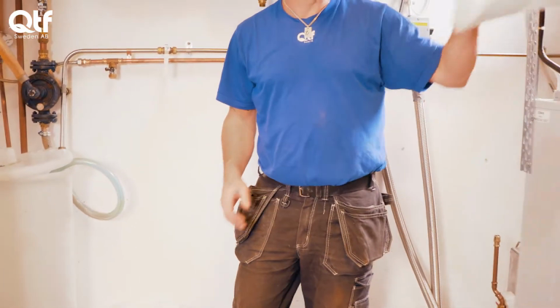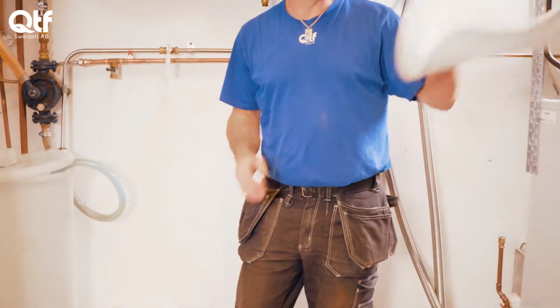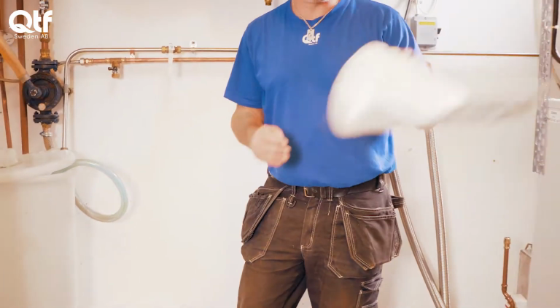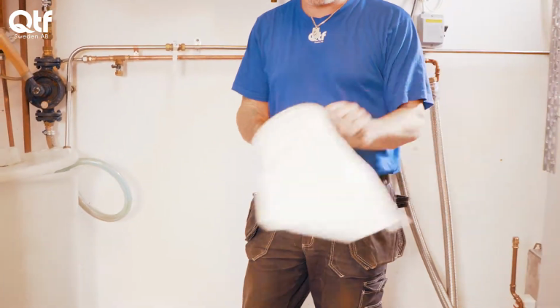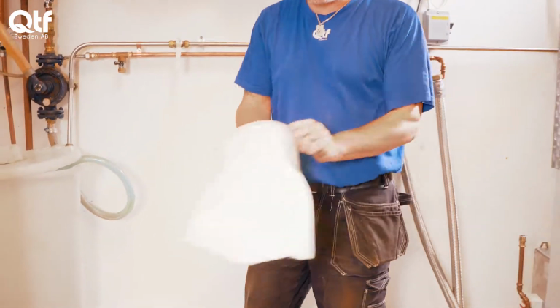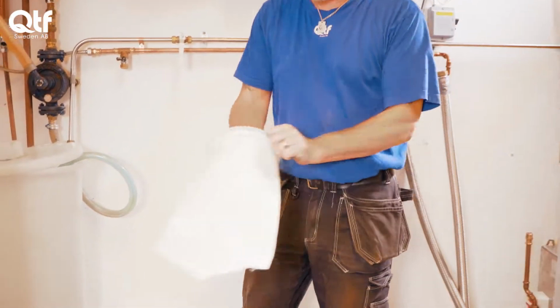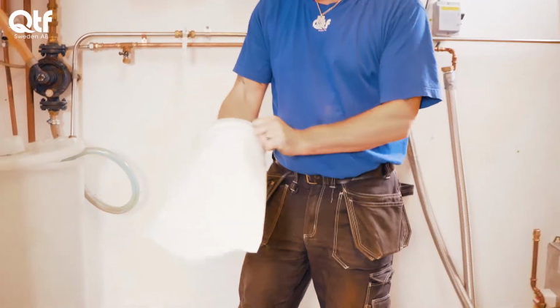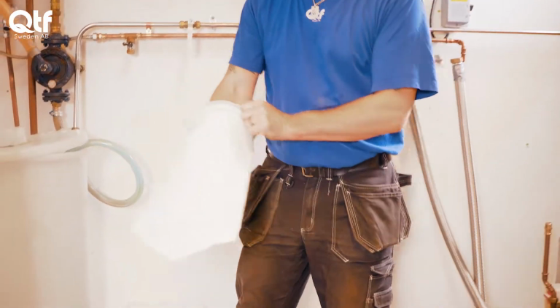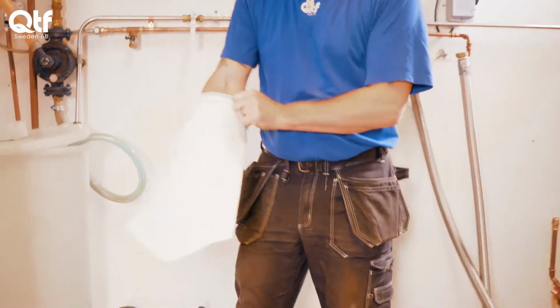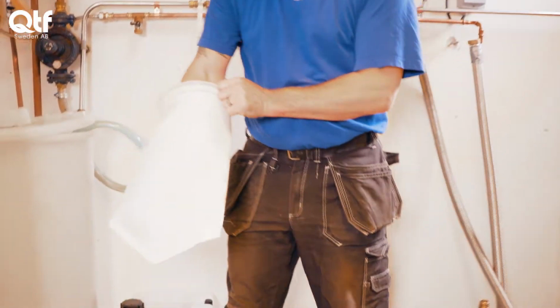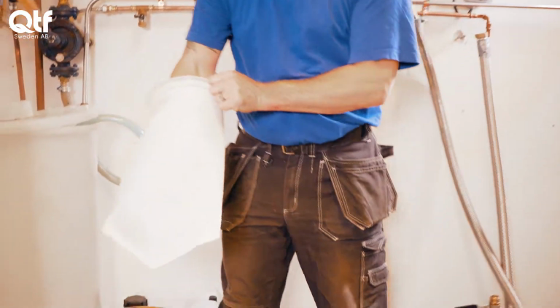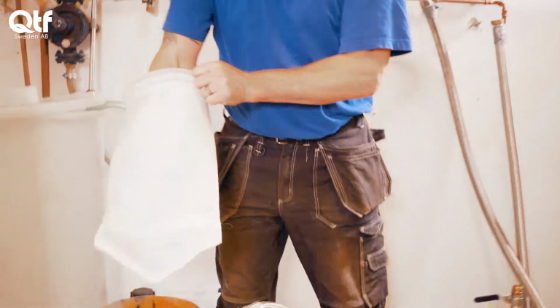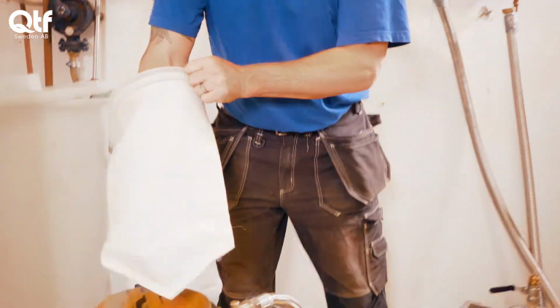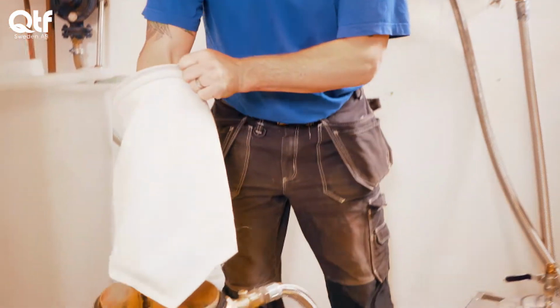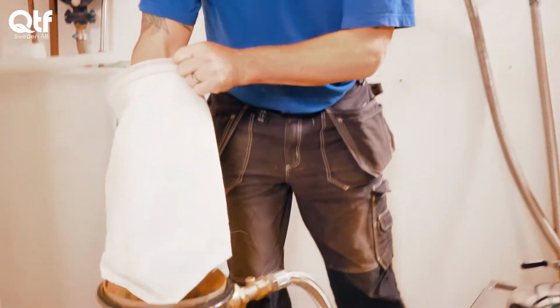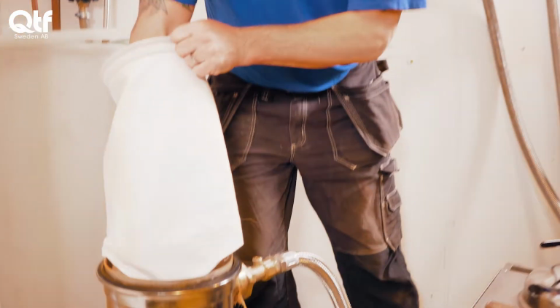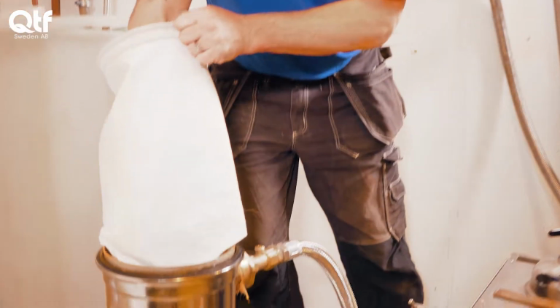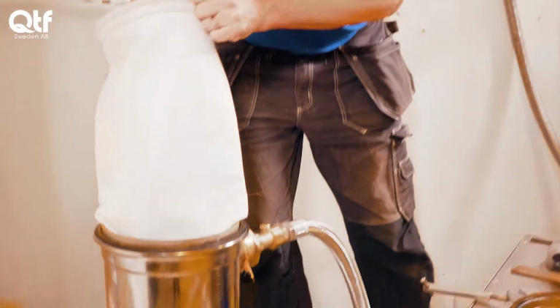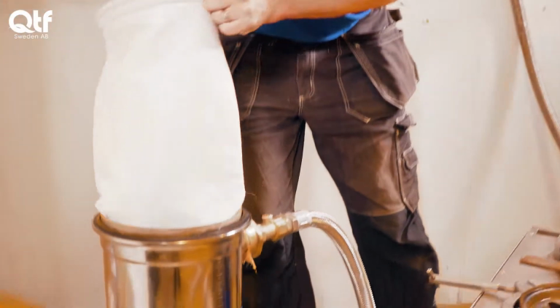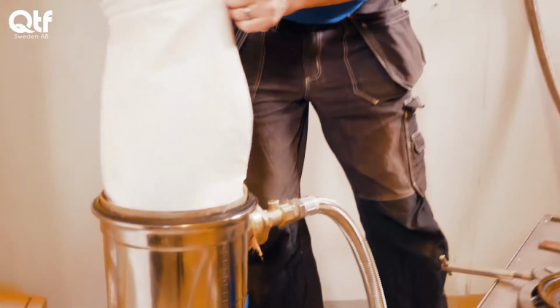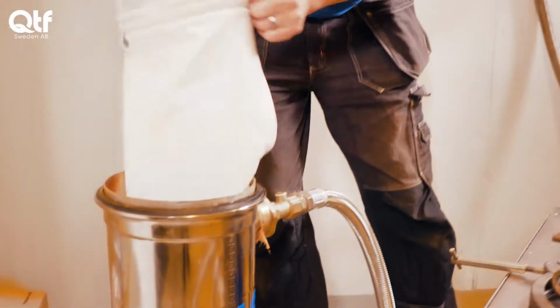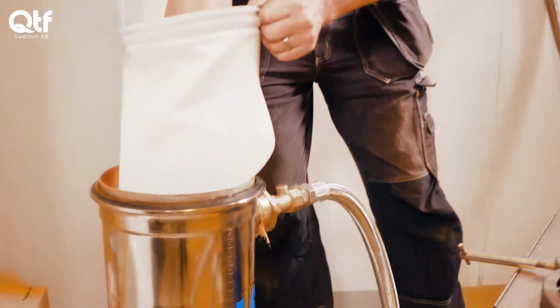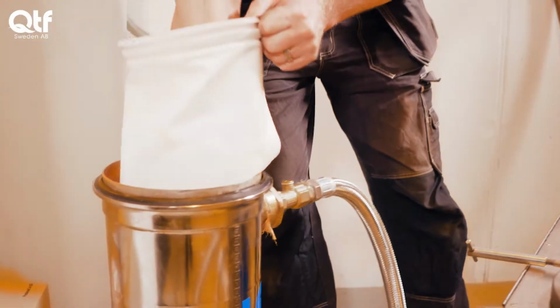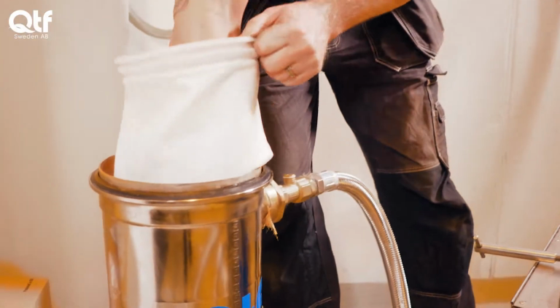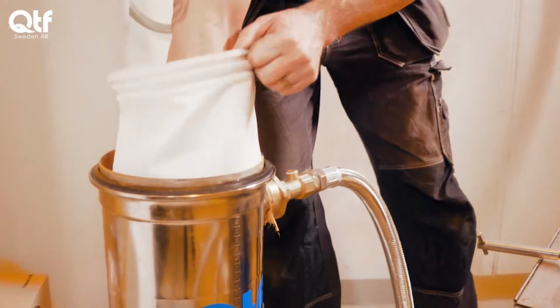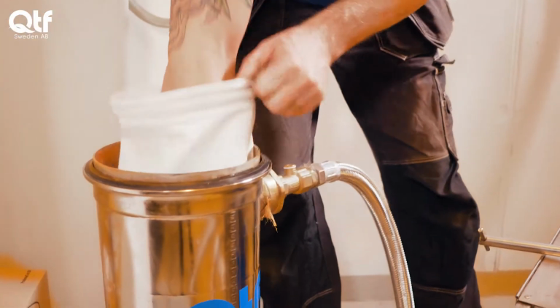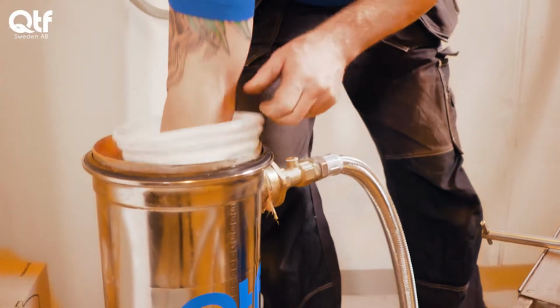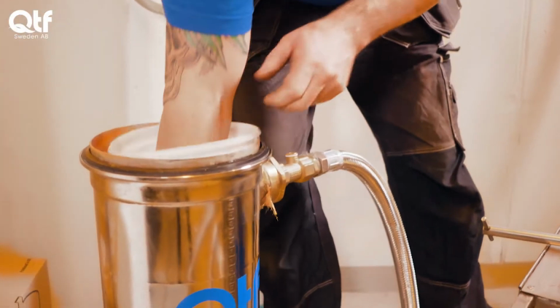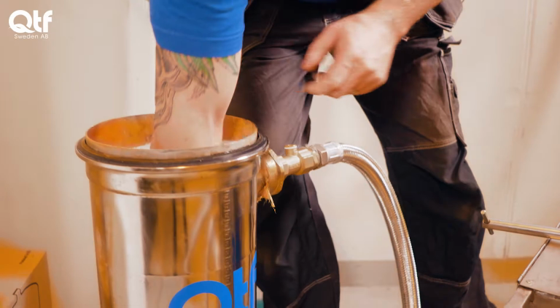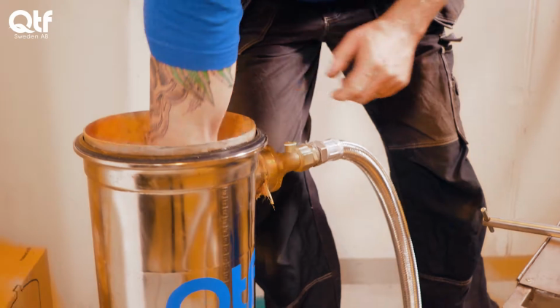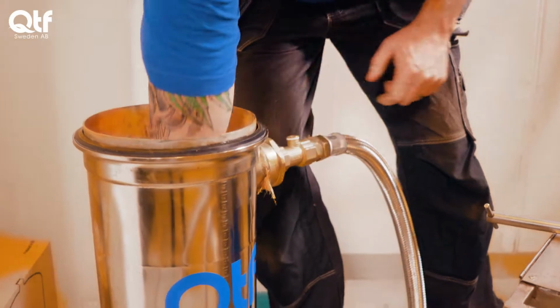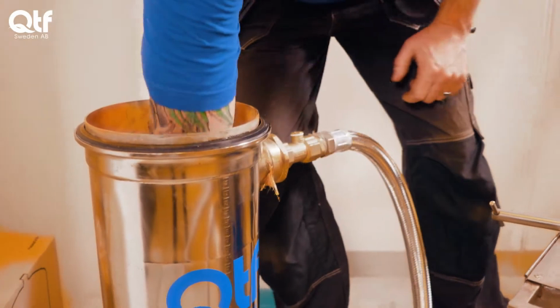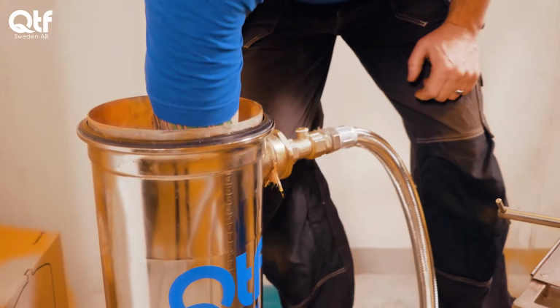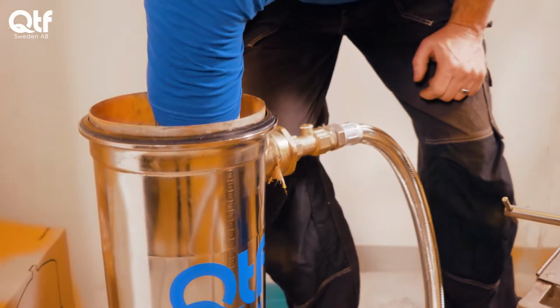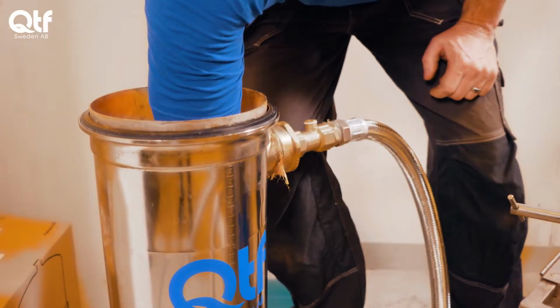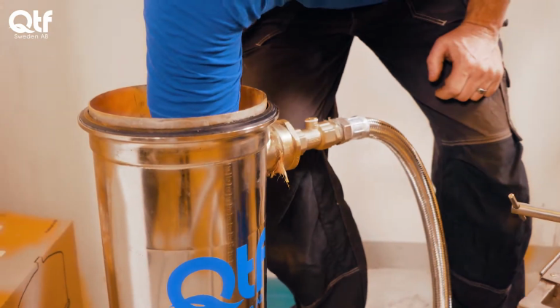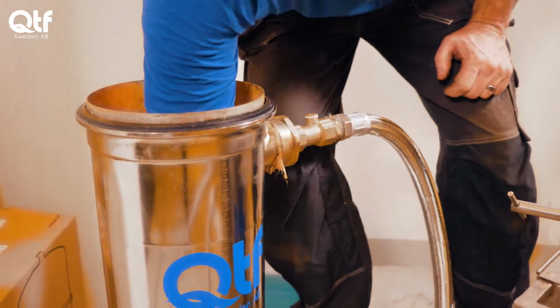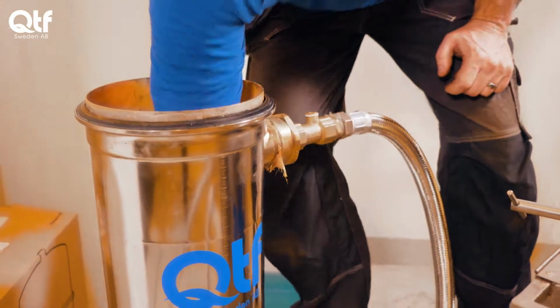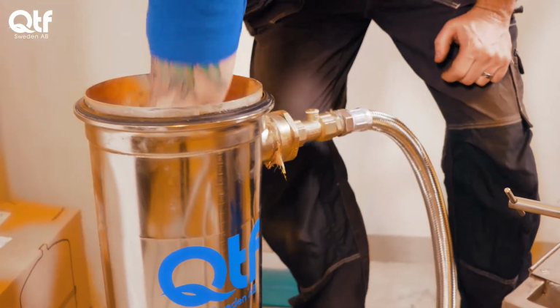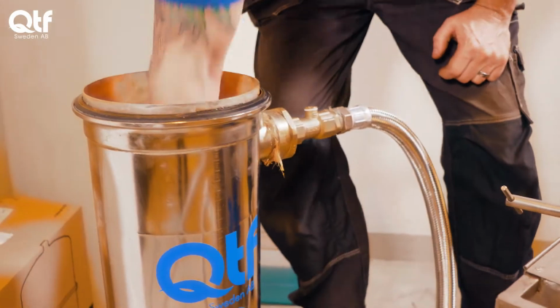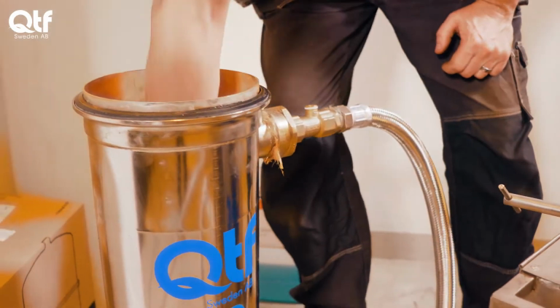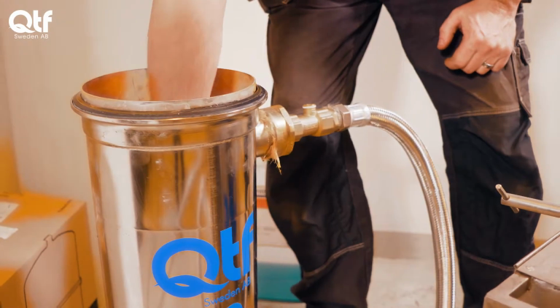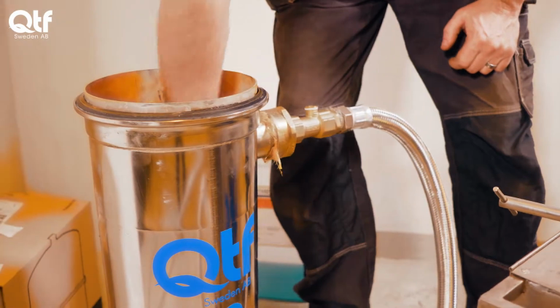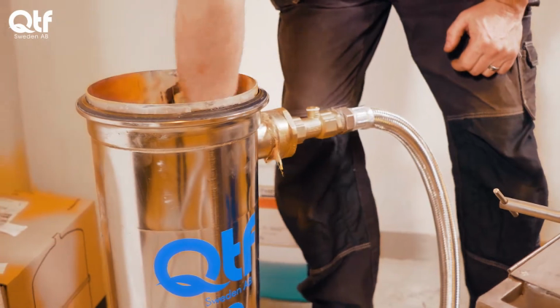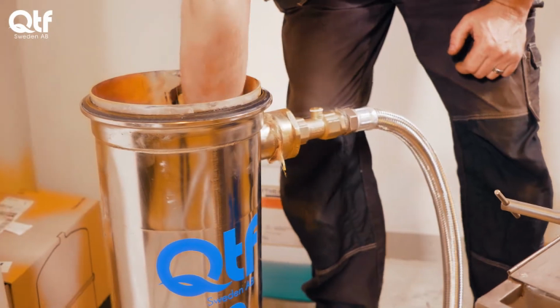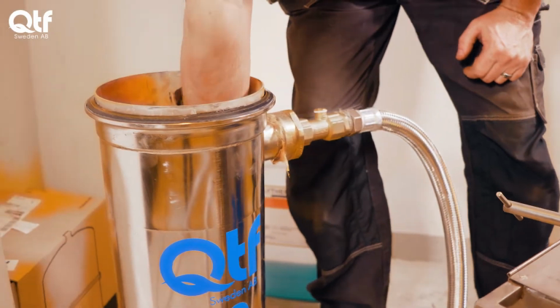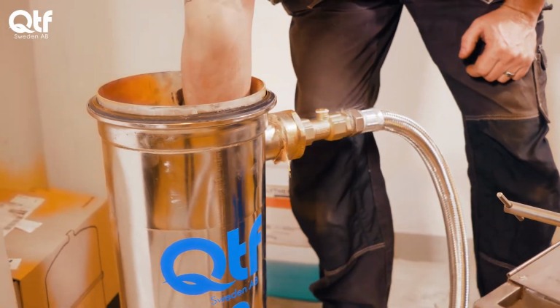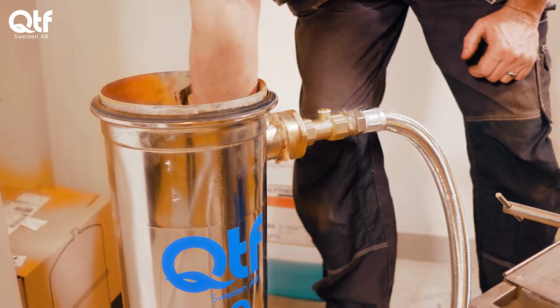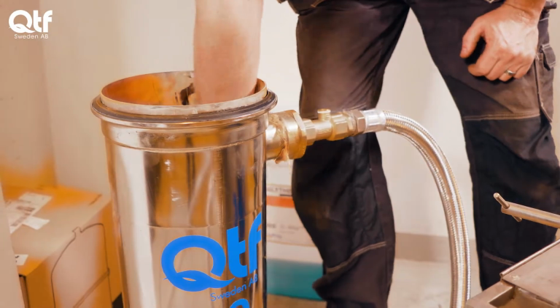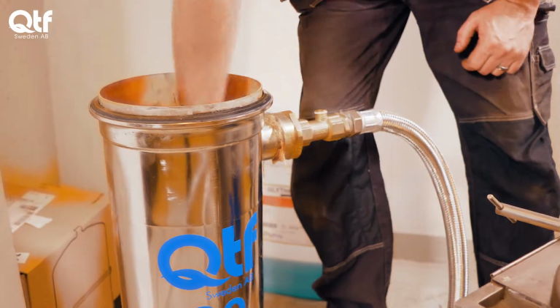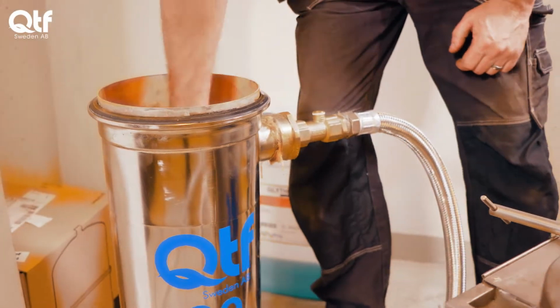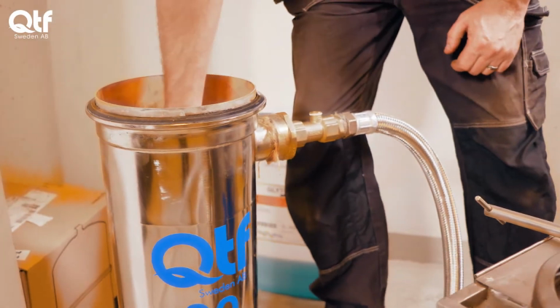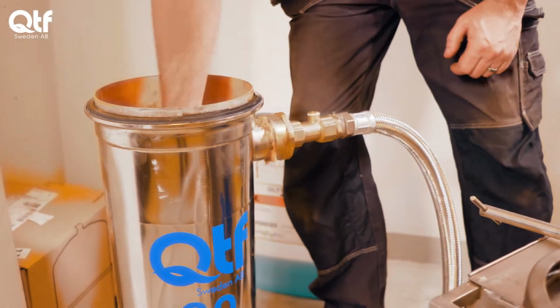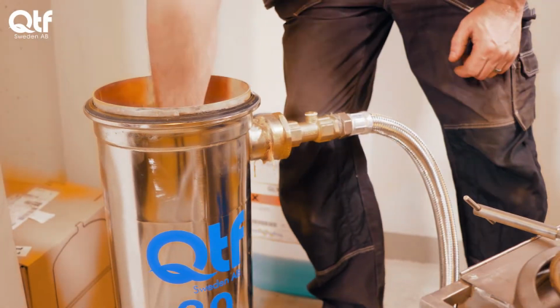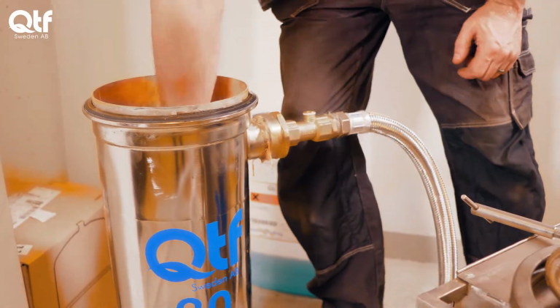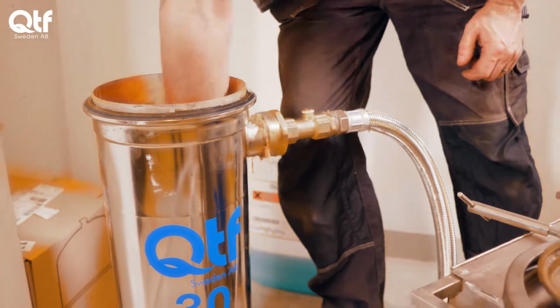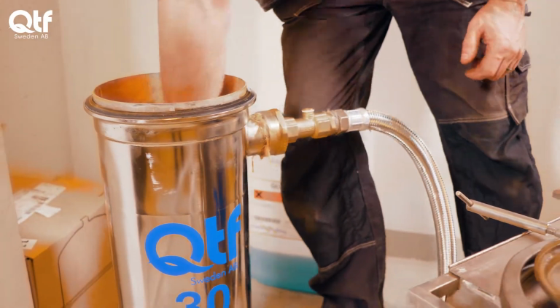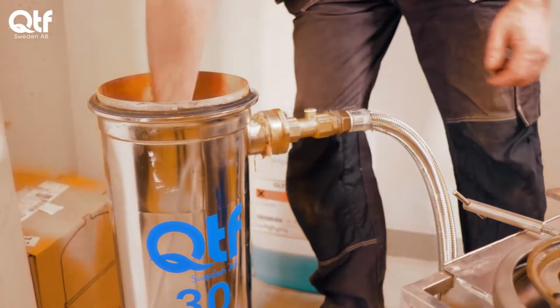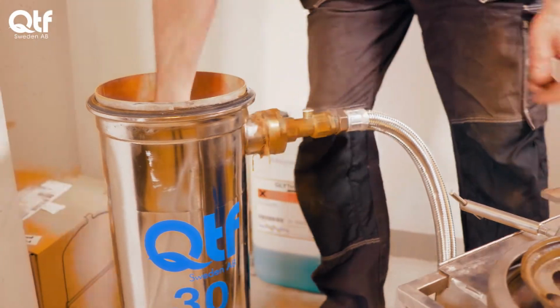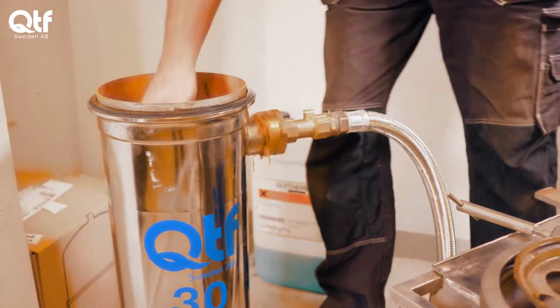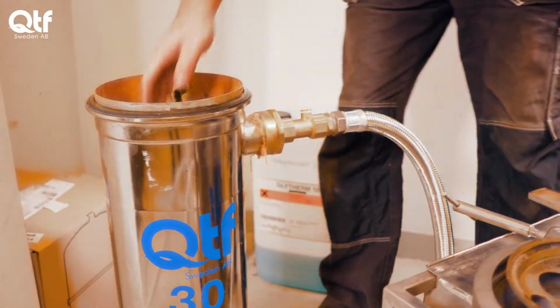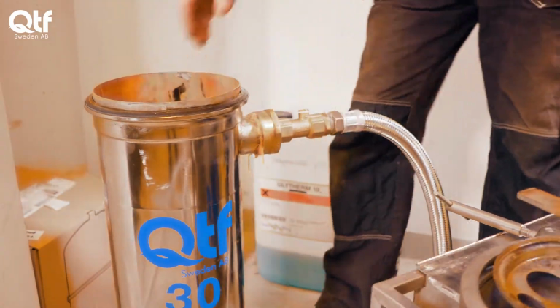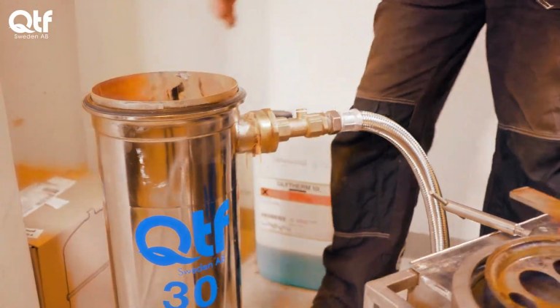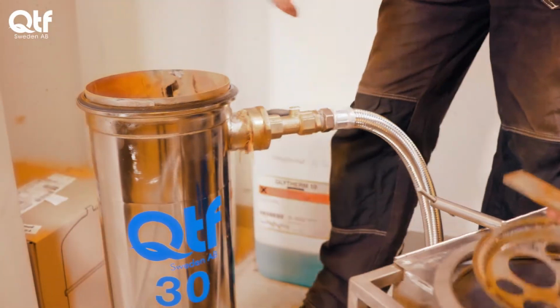The filter bags have a pore size of 1 micron, which is roughly equivalent to 40 times less than what is visible with the naked eye.